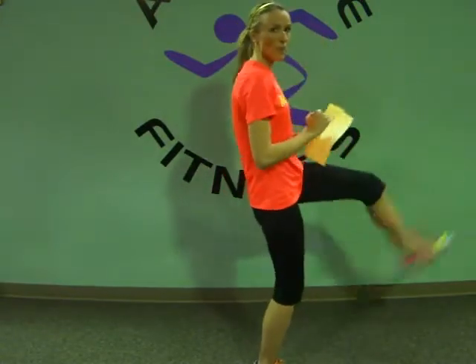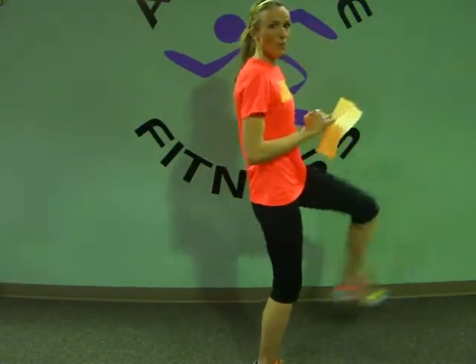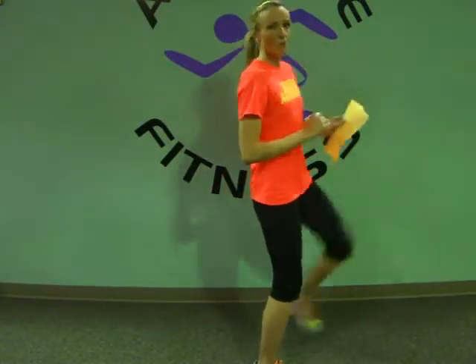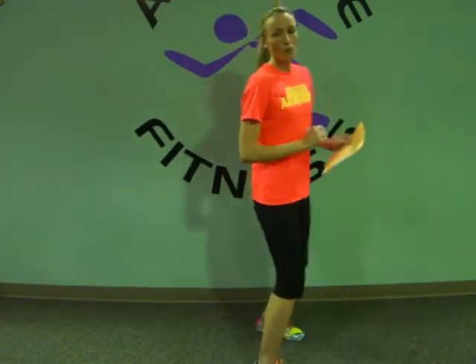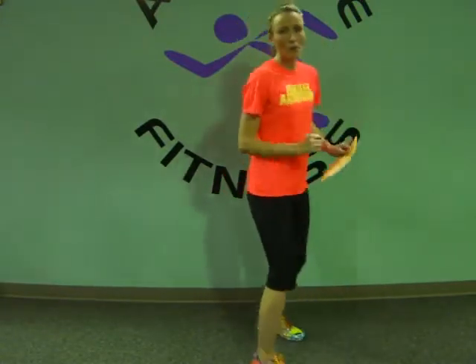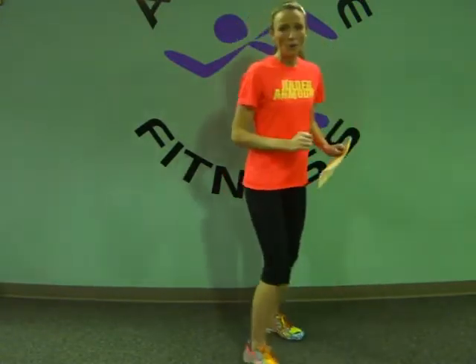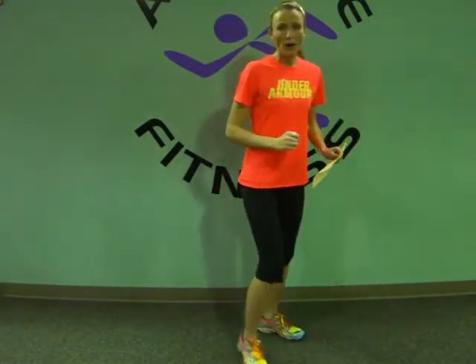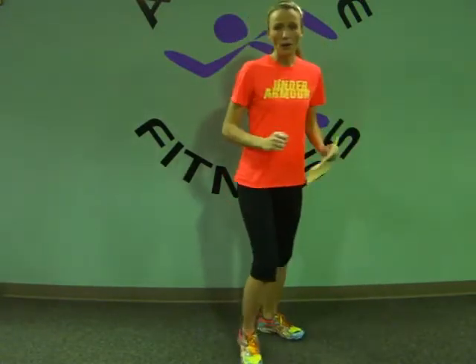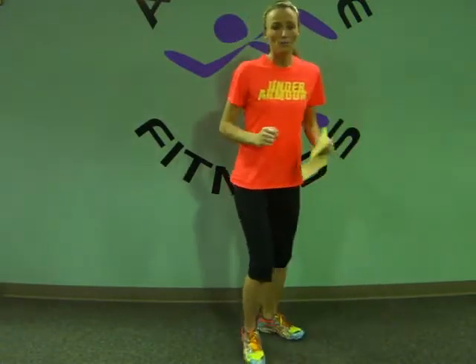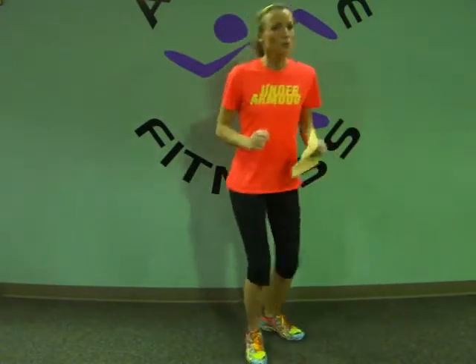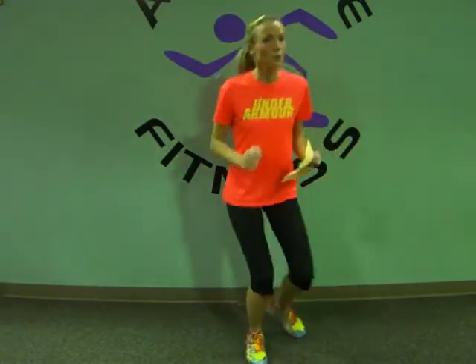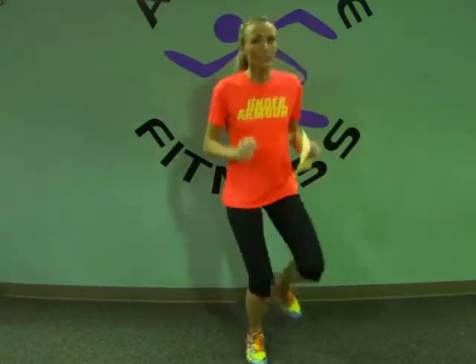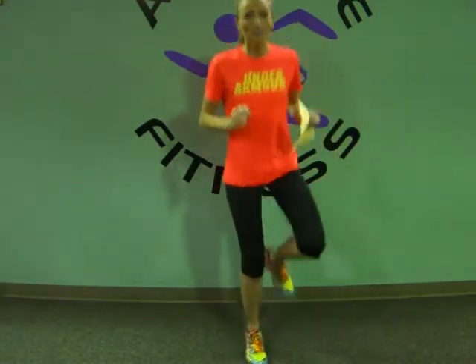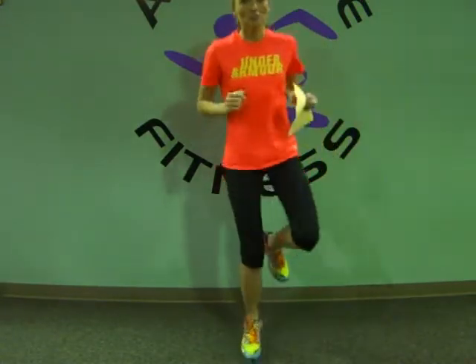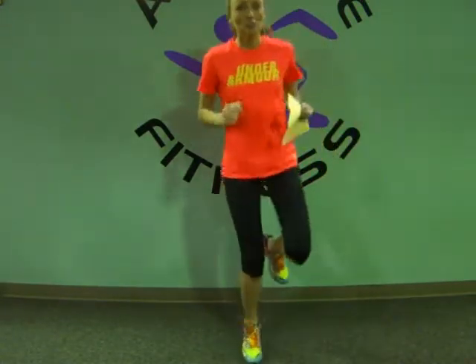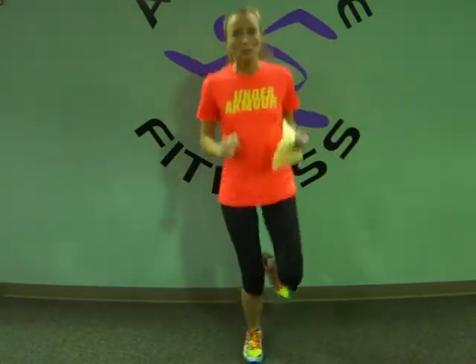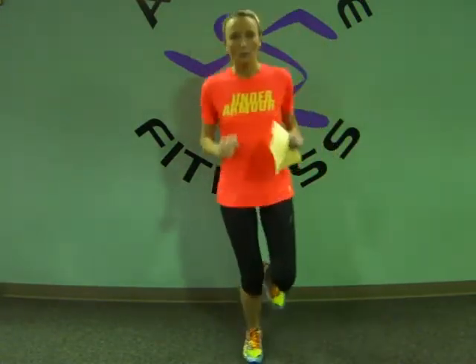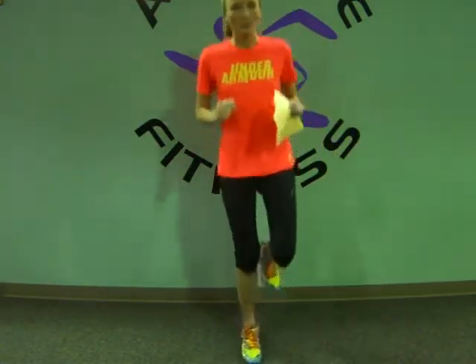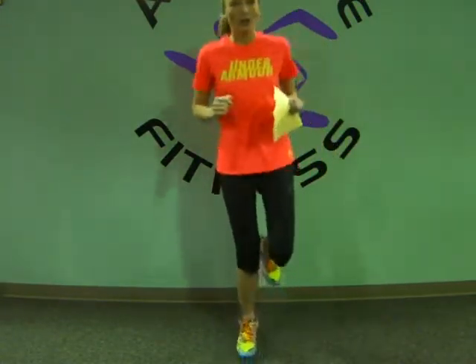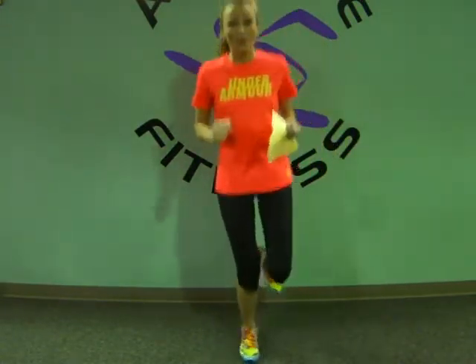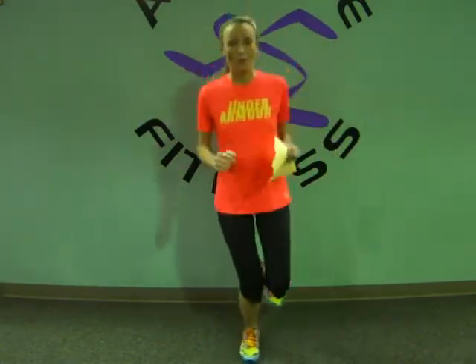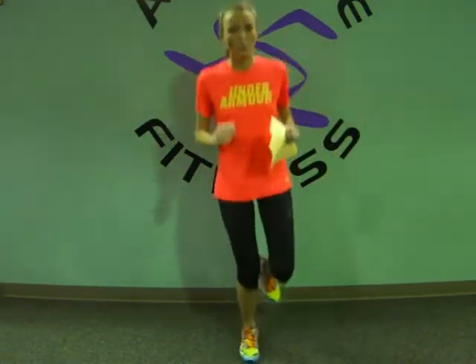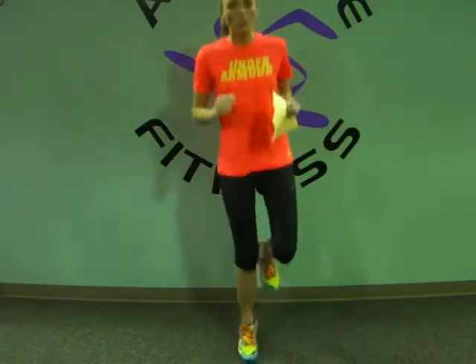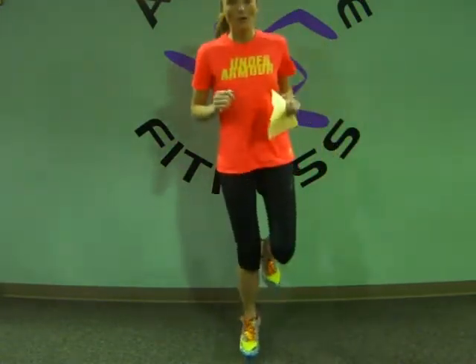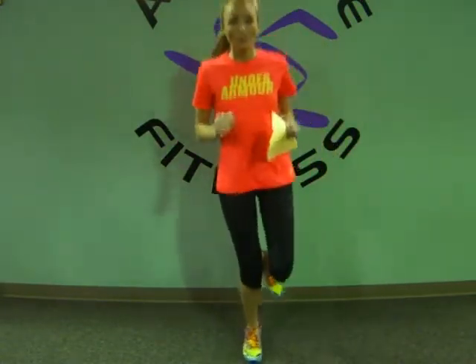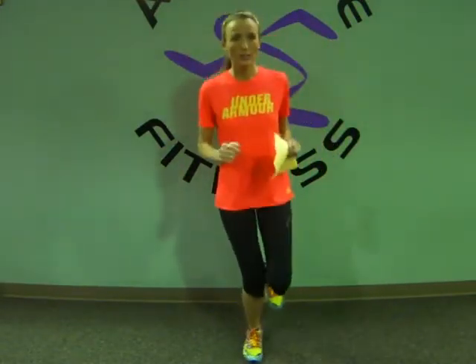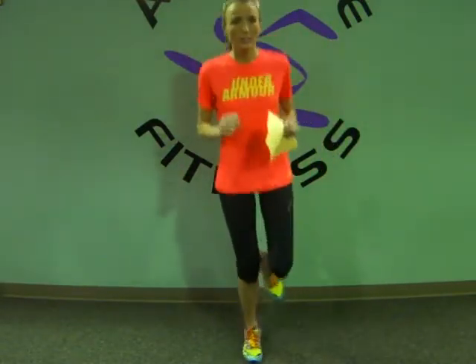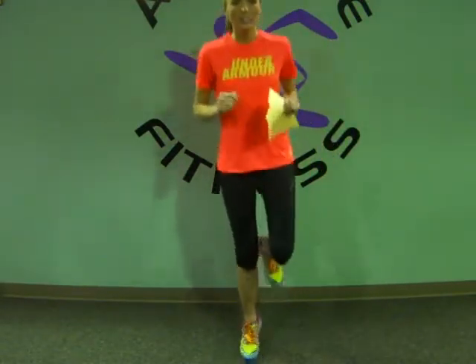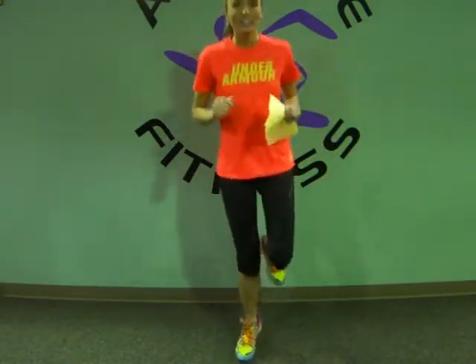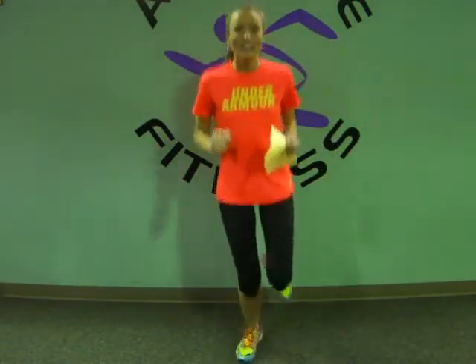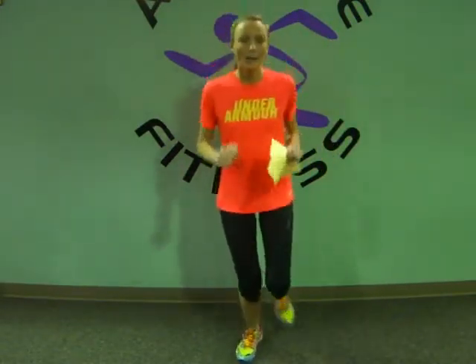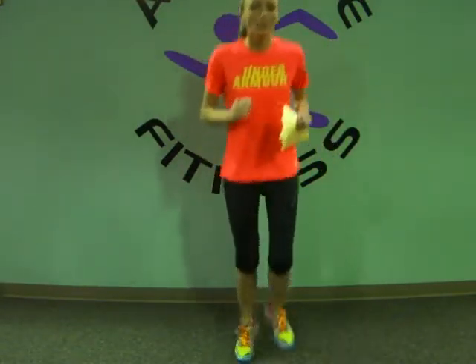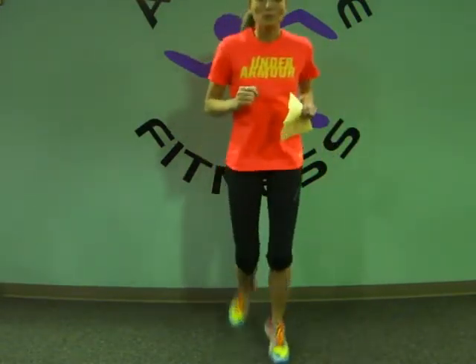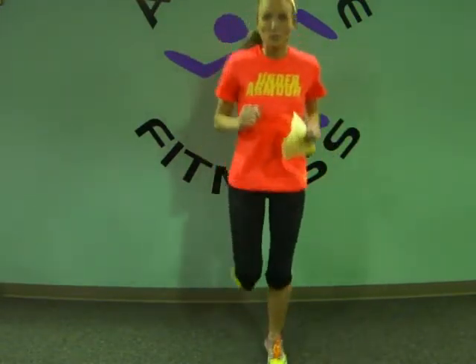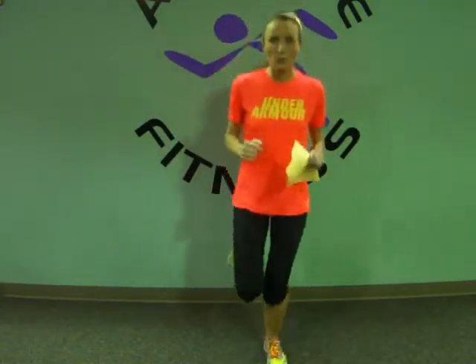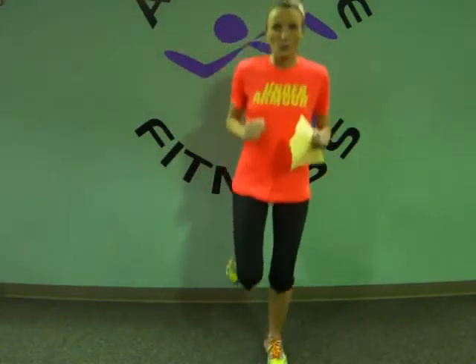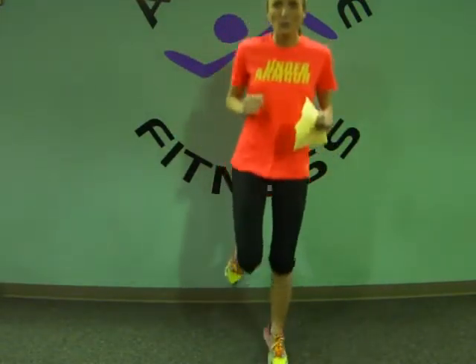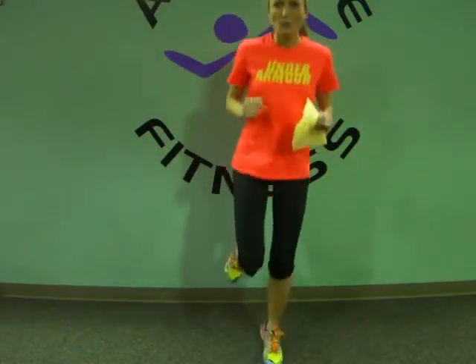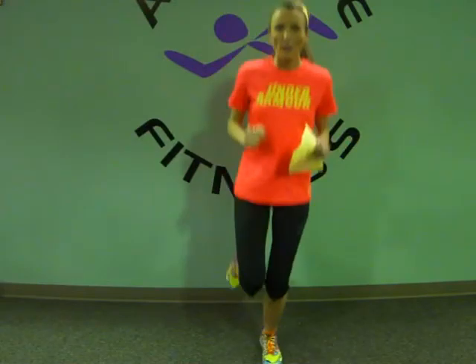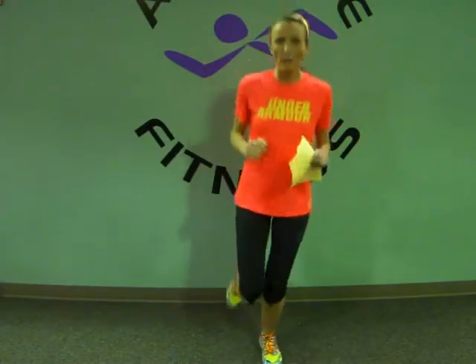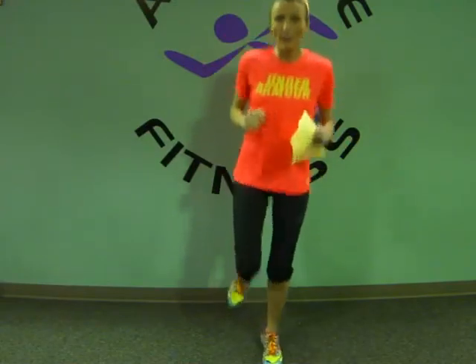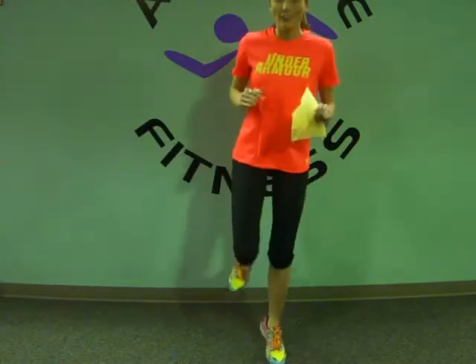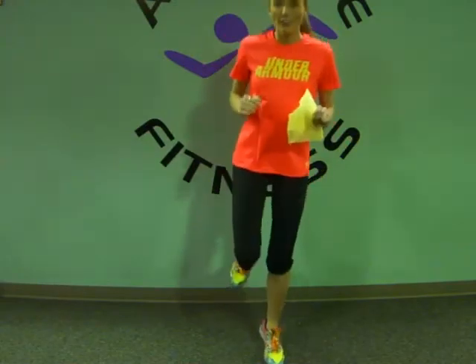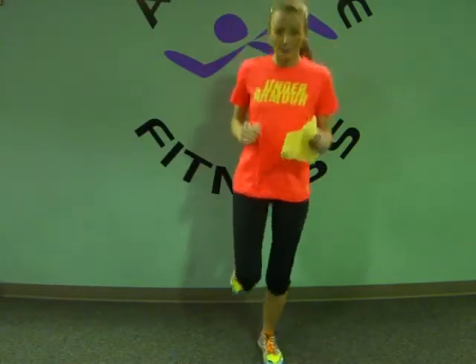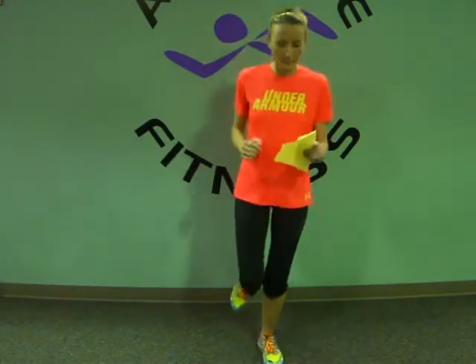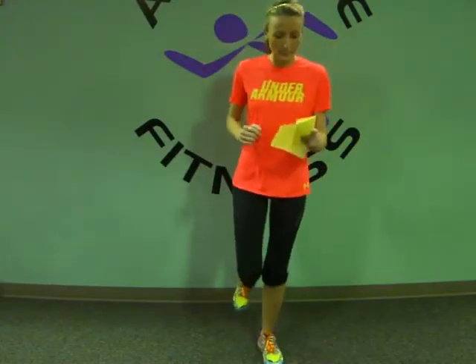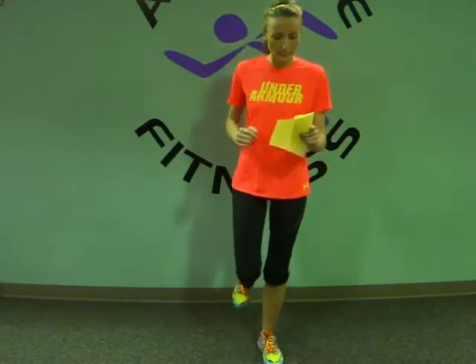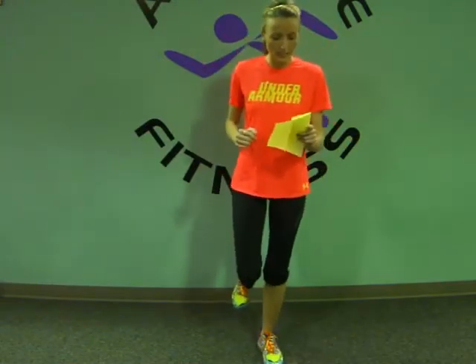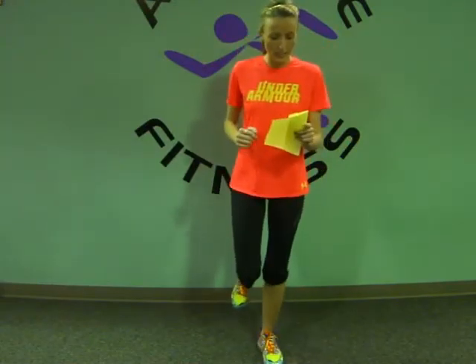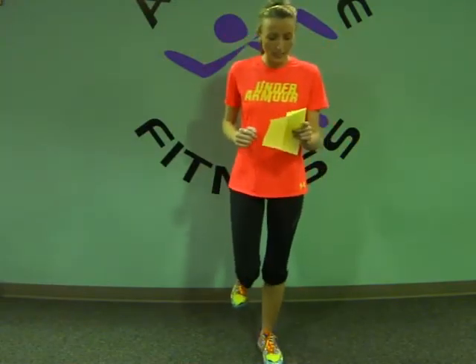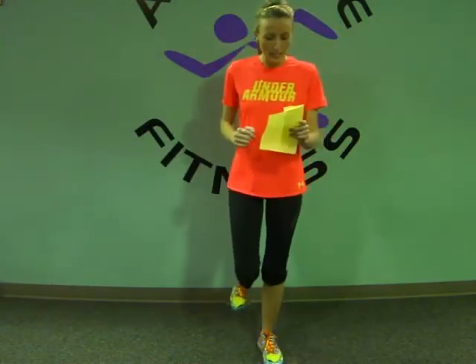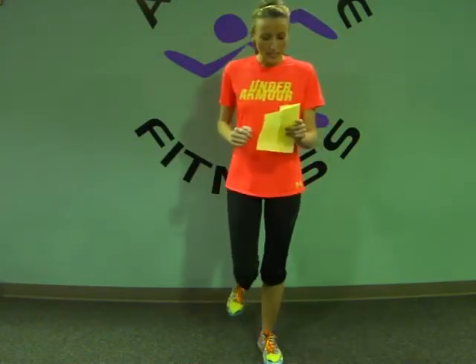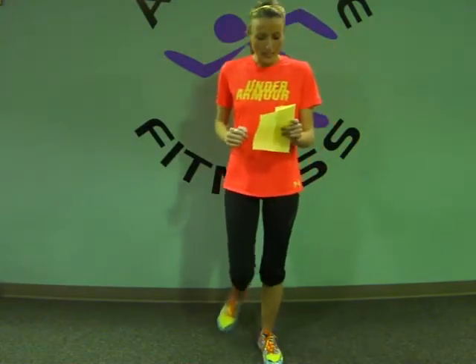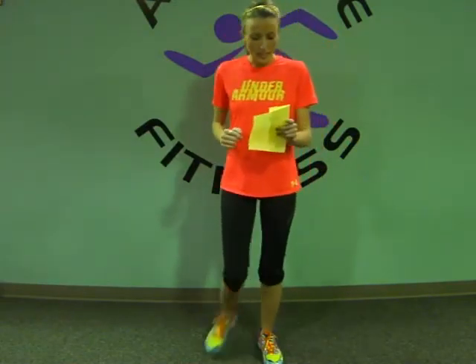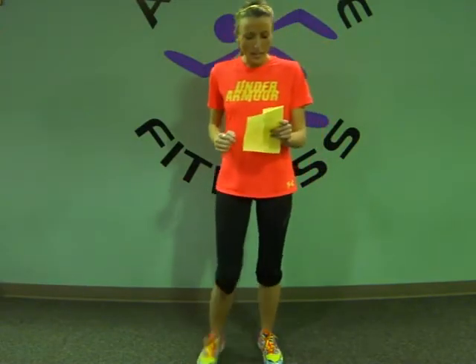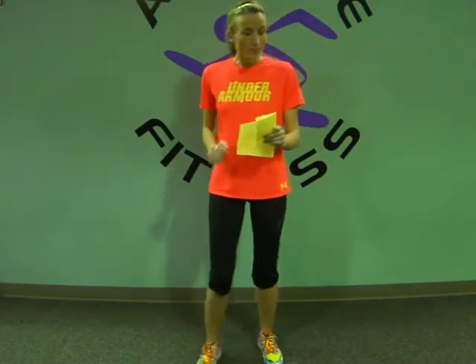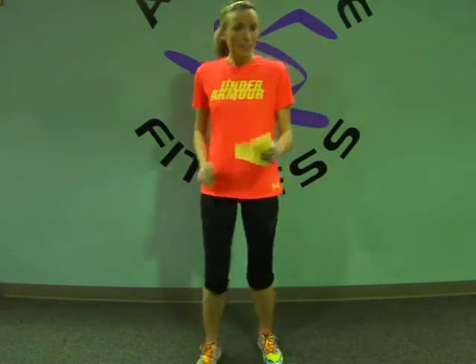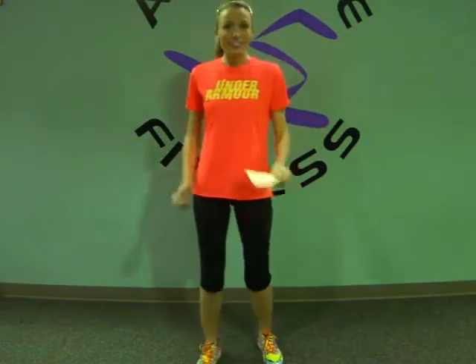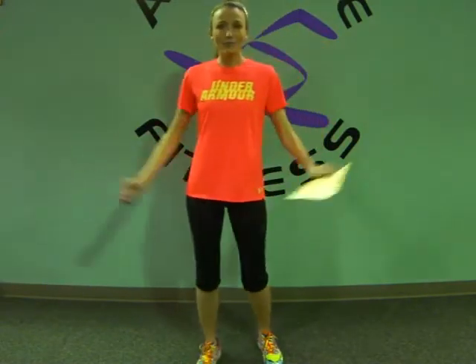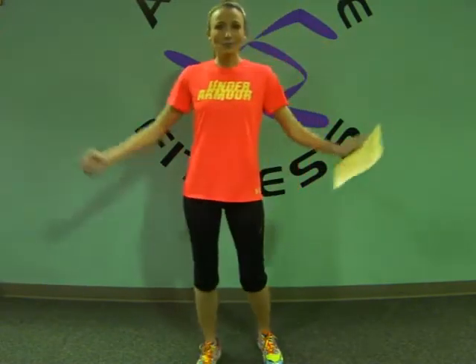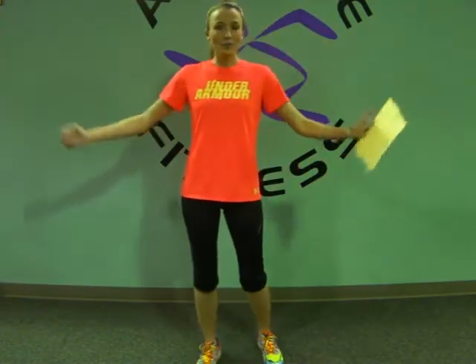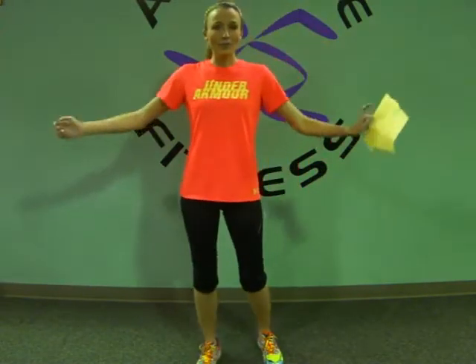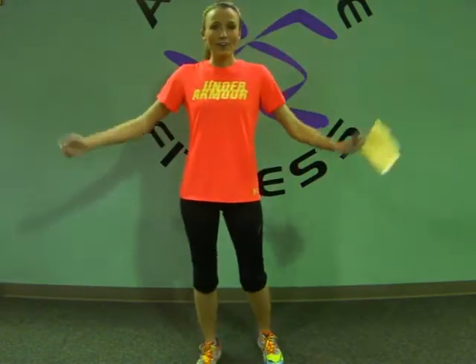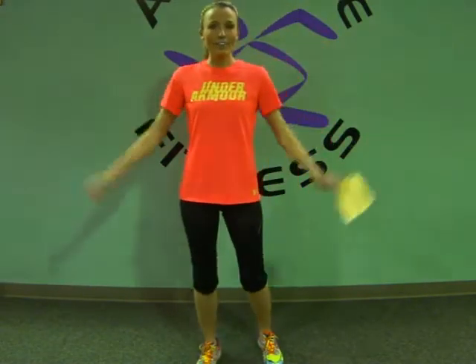Then the pogo hop — just jumping on one foot, and then jumping on the other. And that's it for week five.